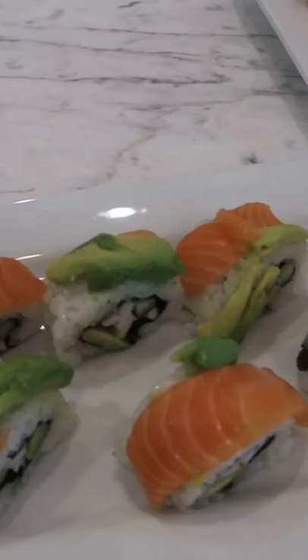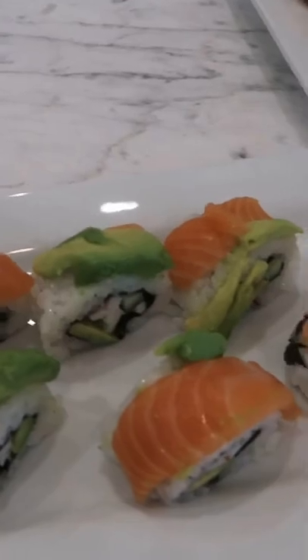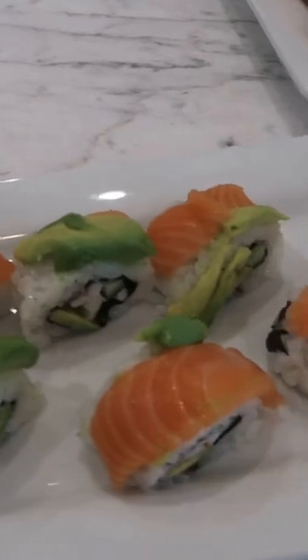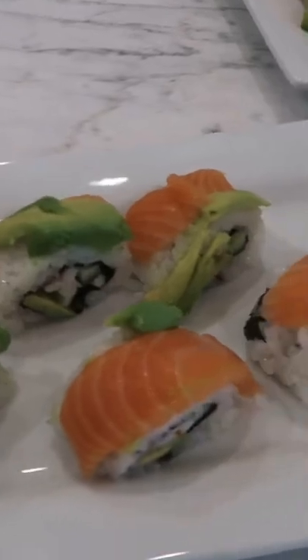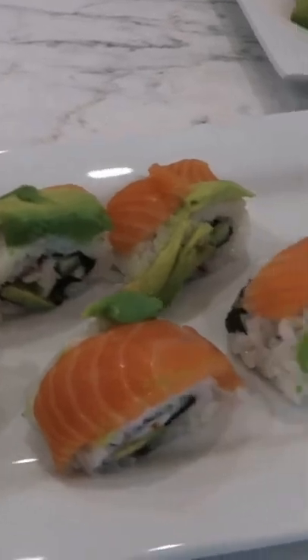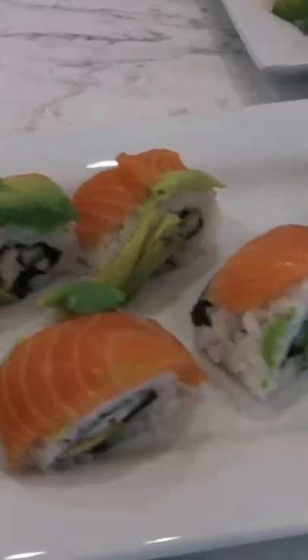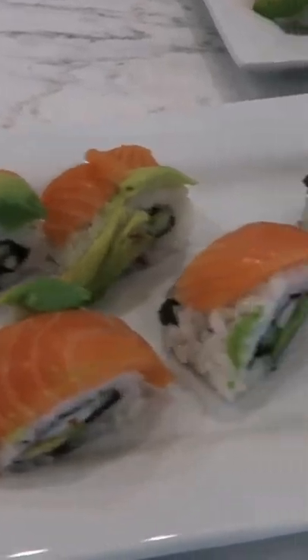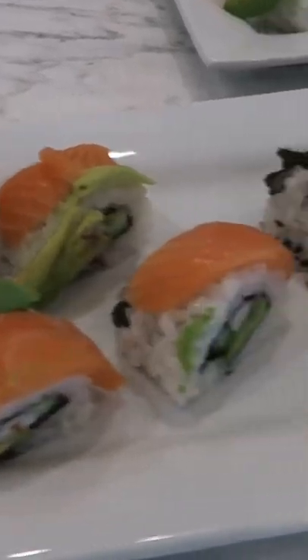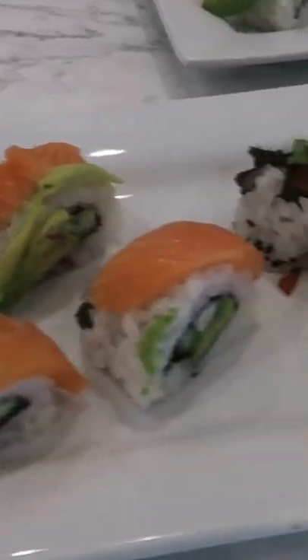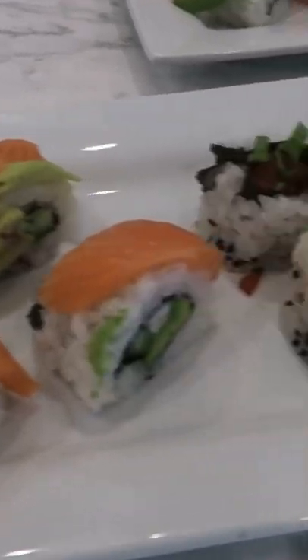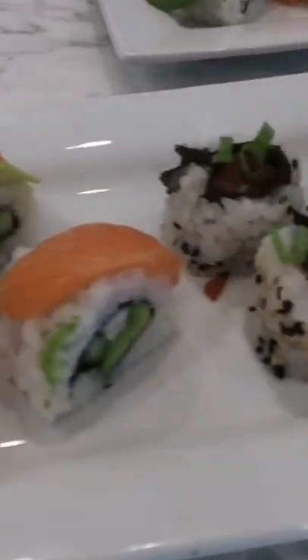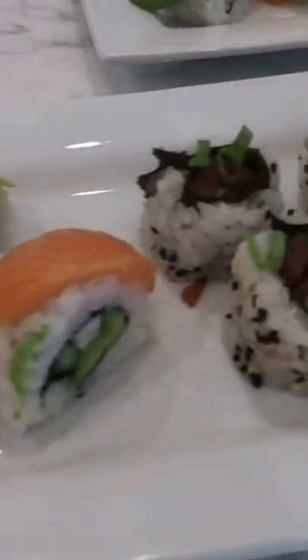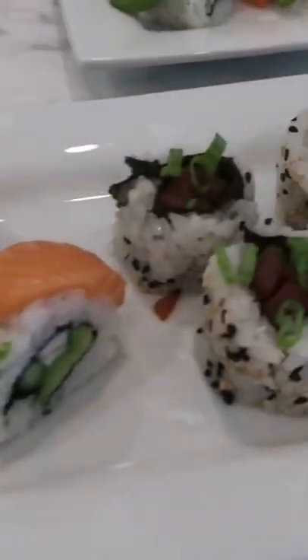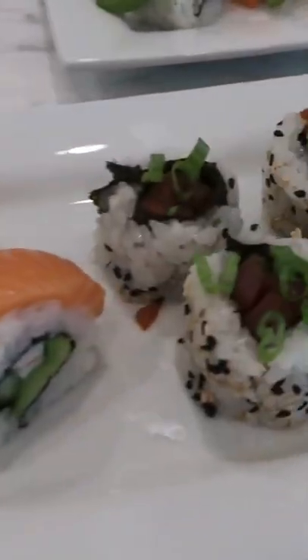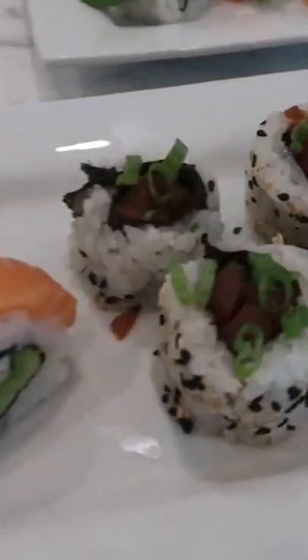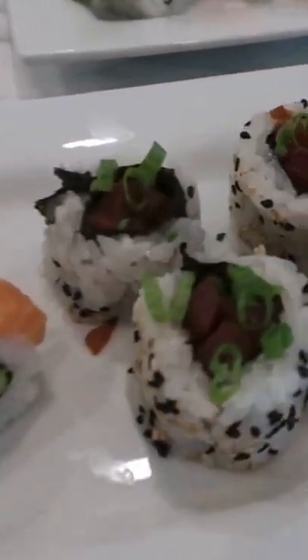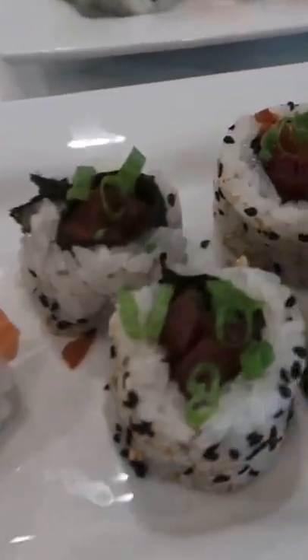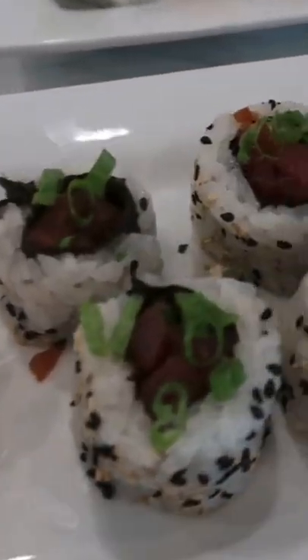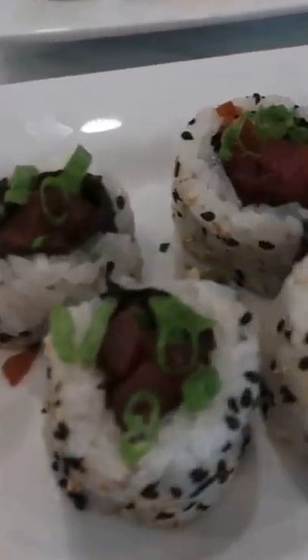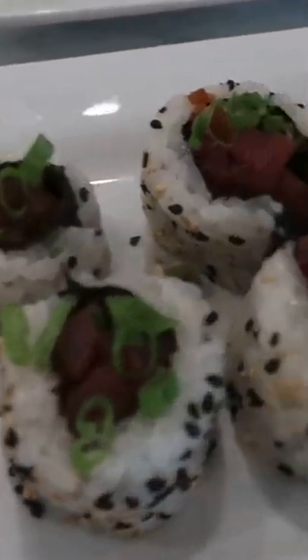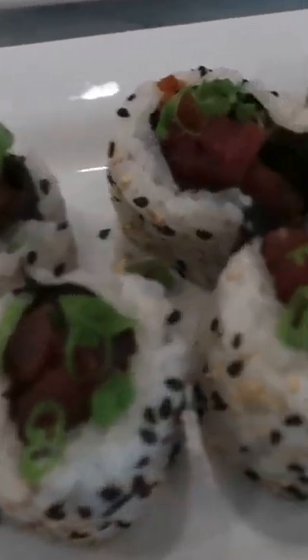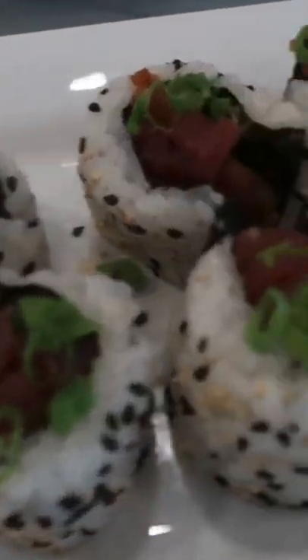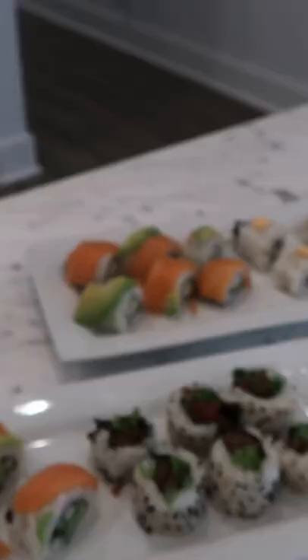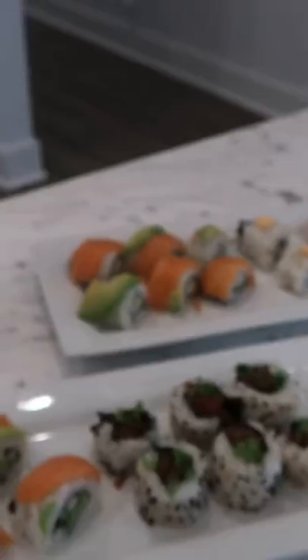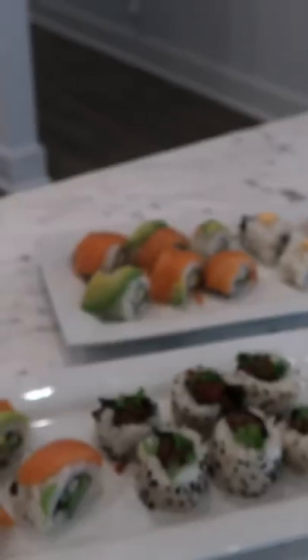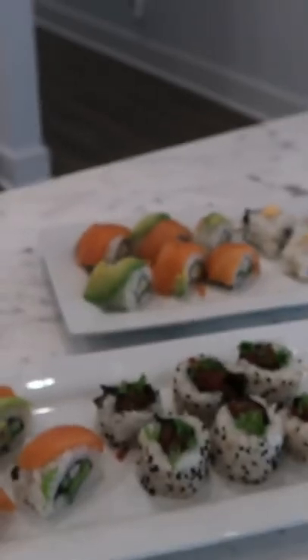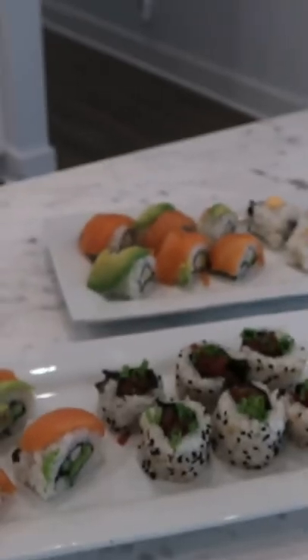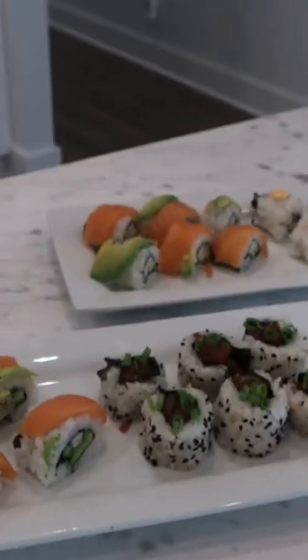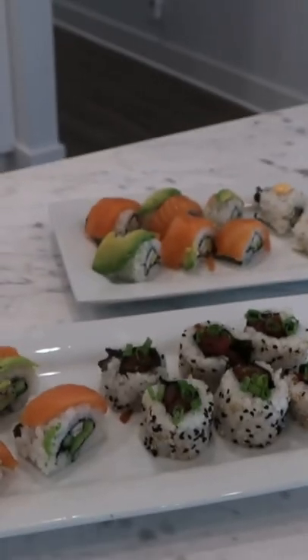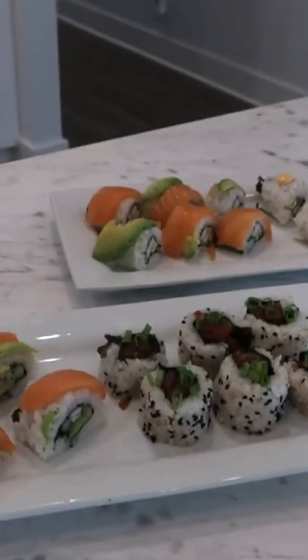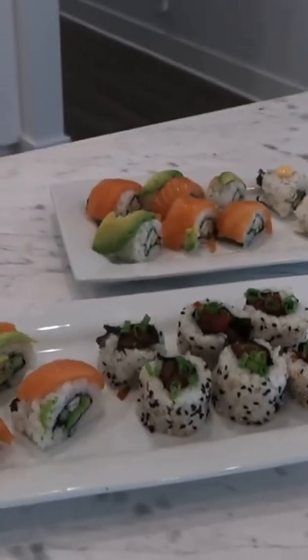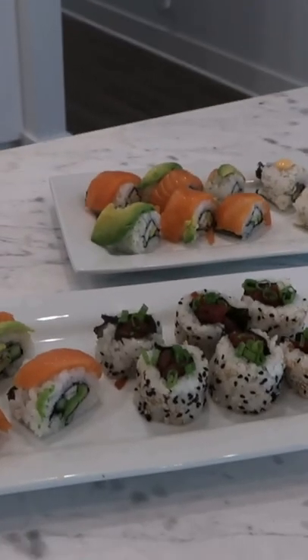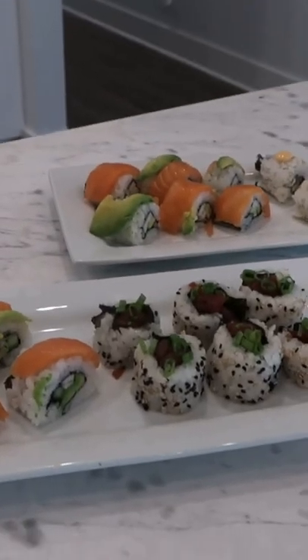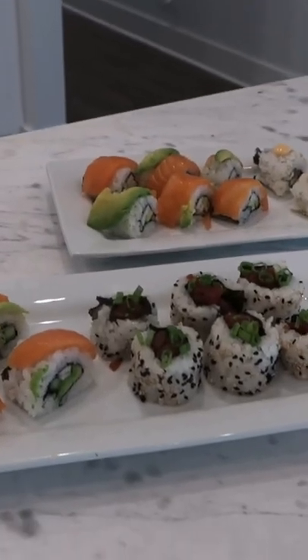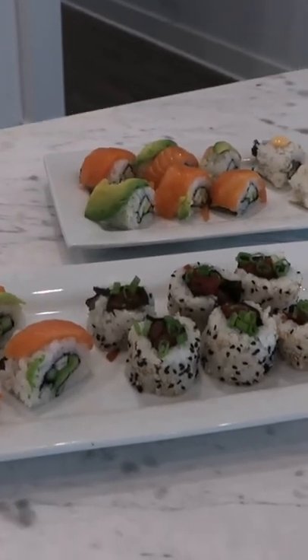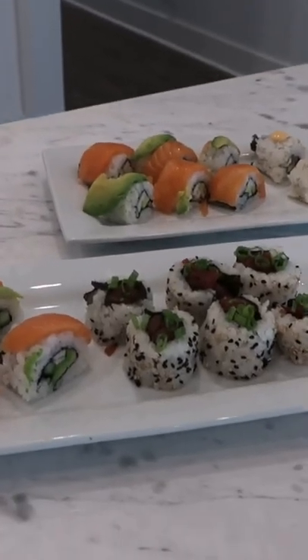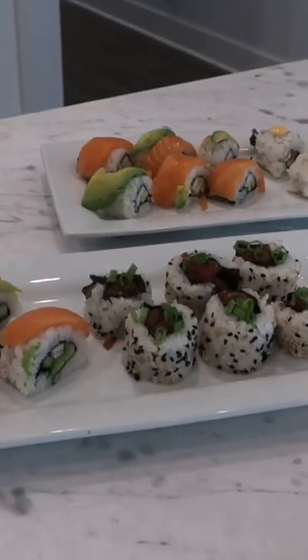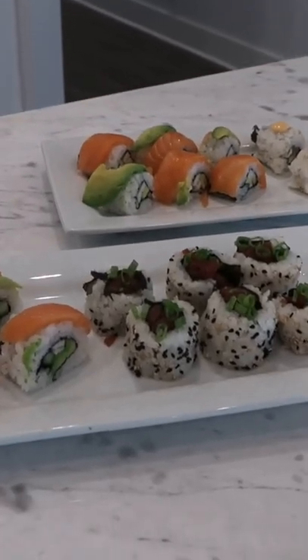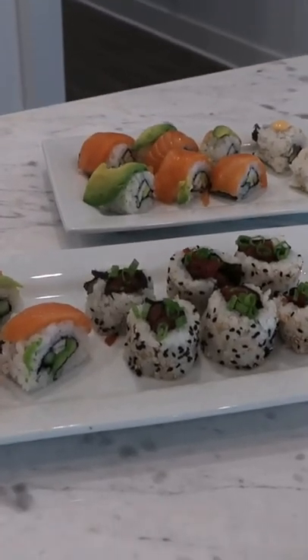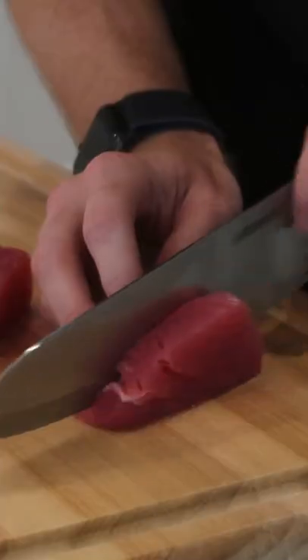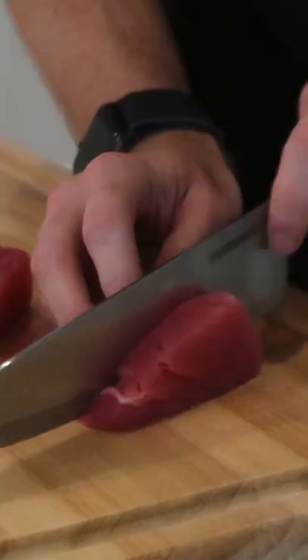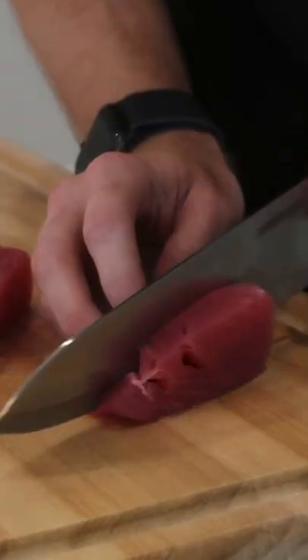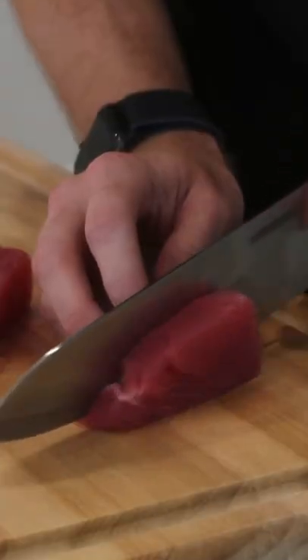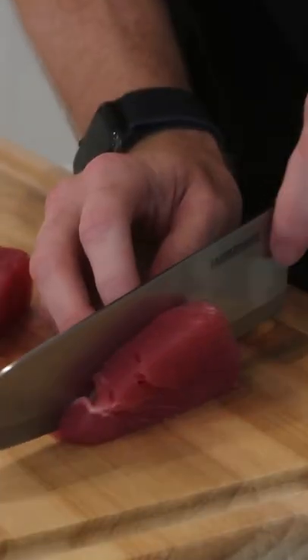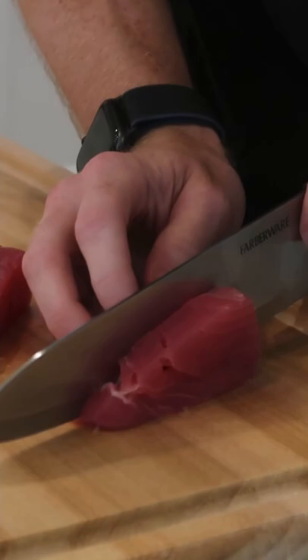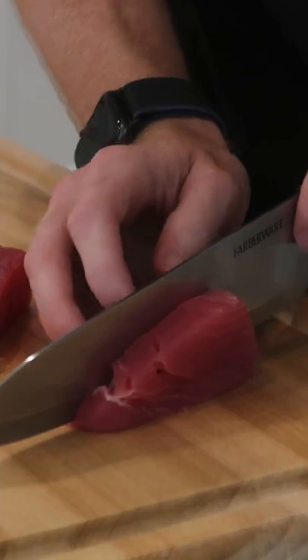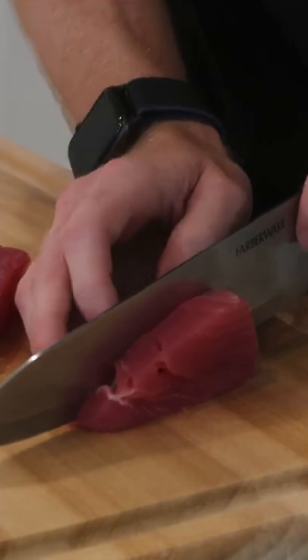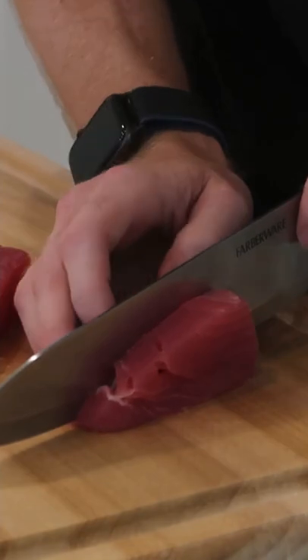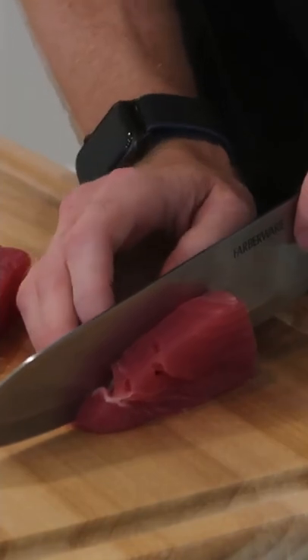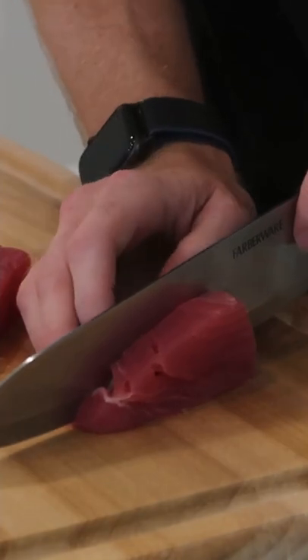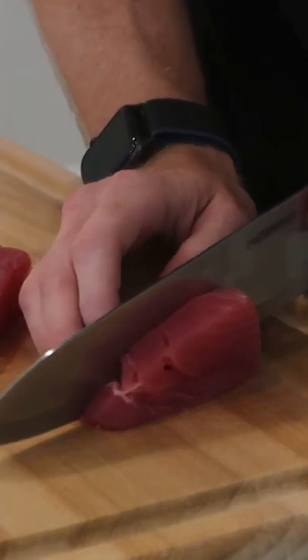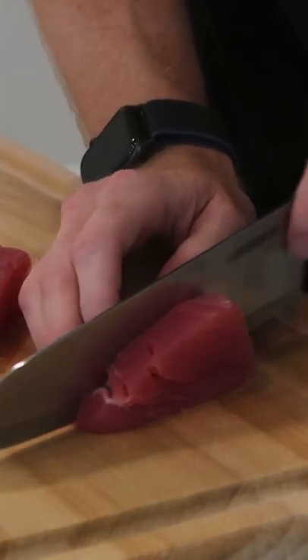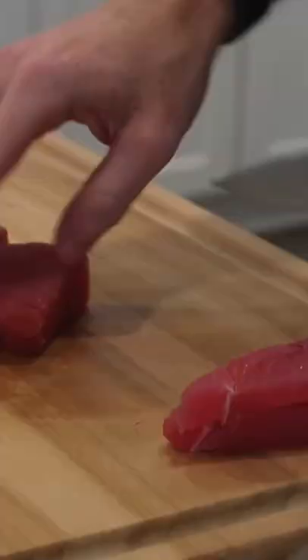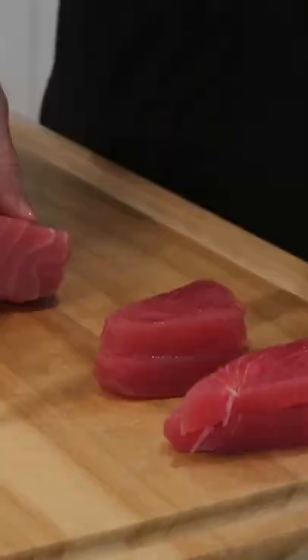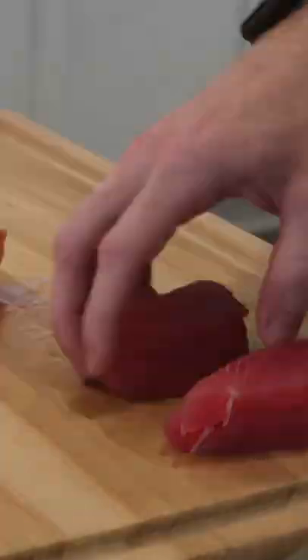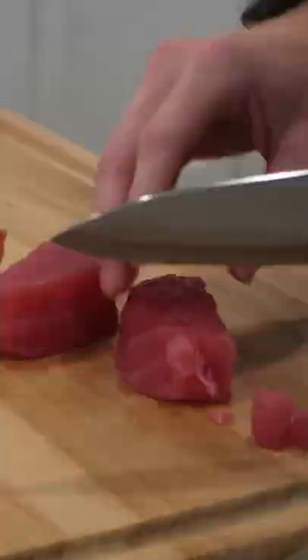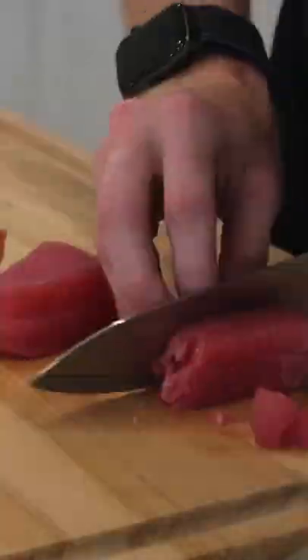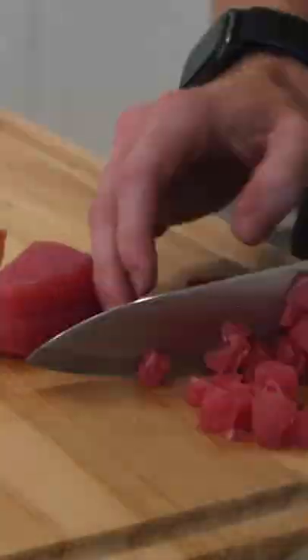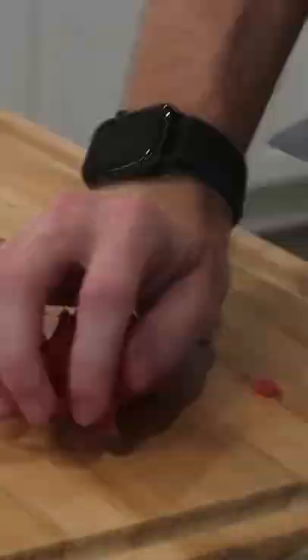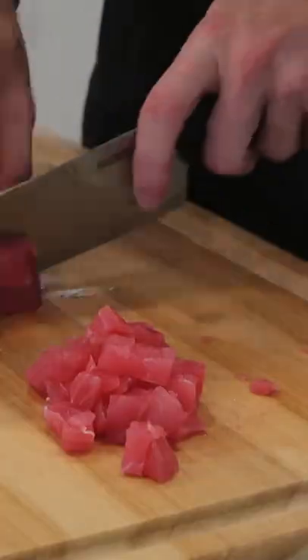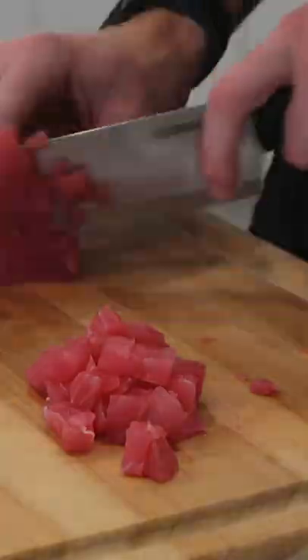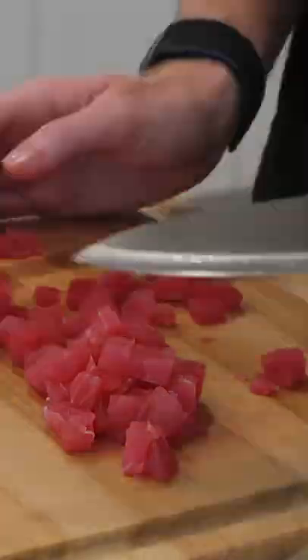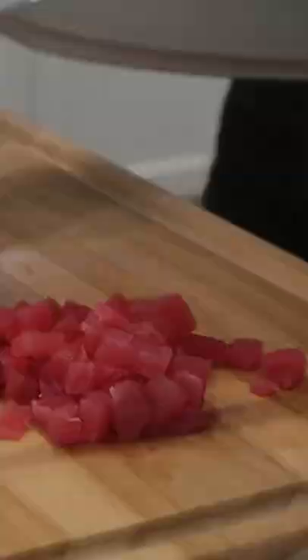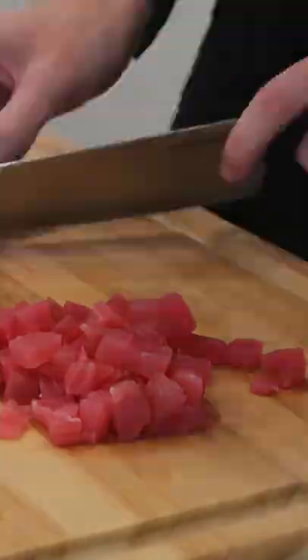I had been wanting to try making sushi for the longest time, but I was a bit intimidated. There is such a distinct technique to it, but the only way to learn is to try it.